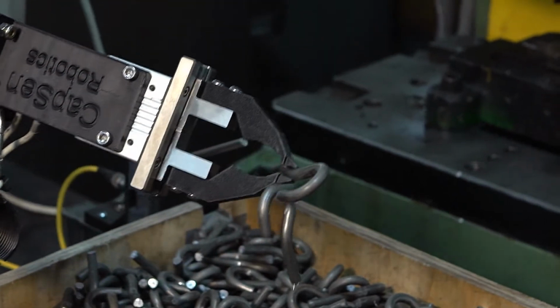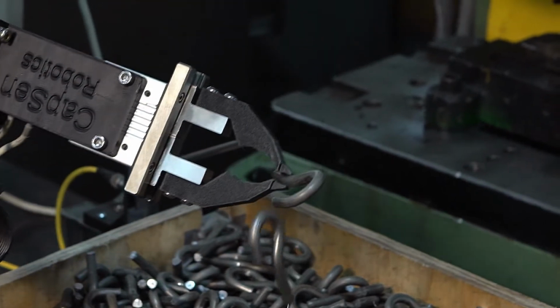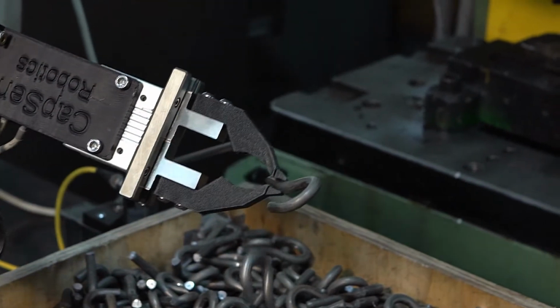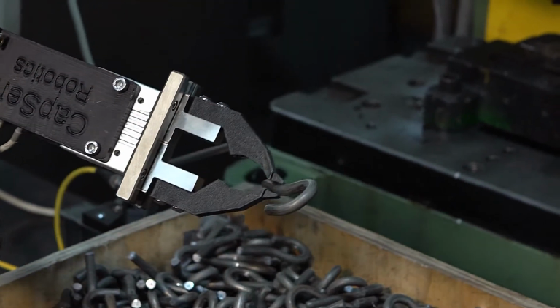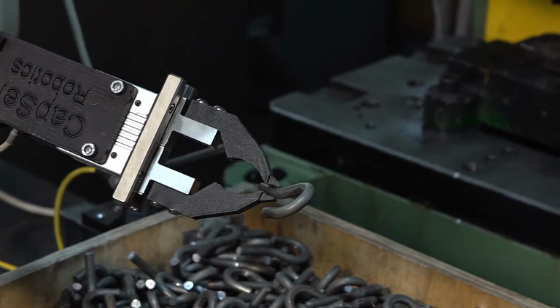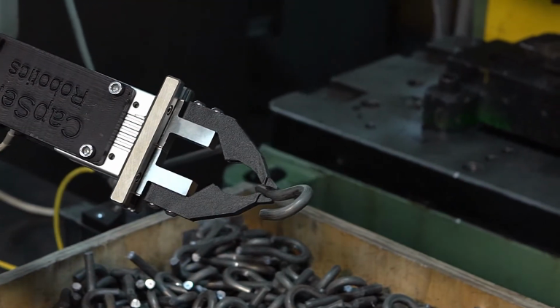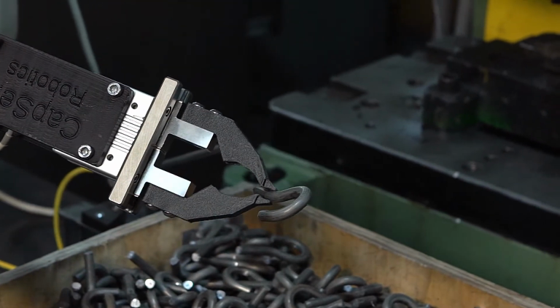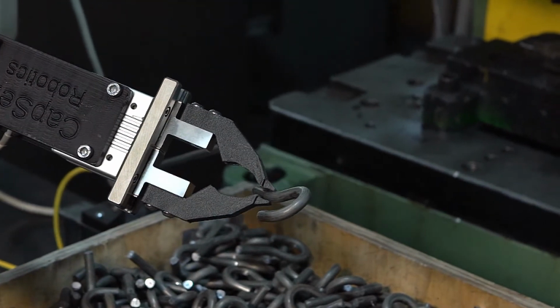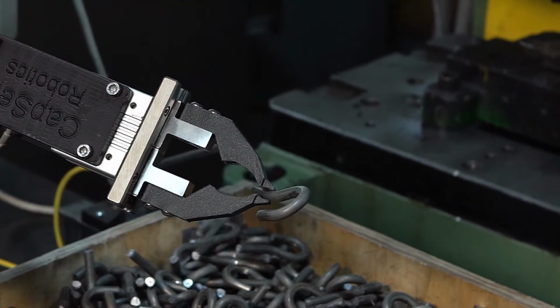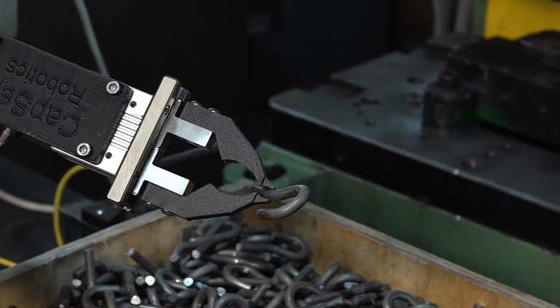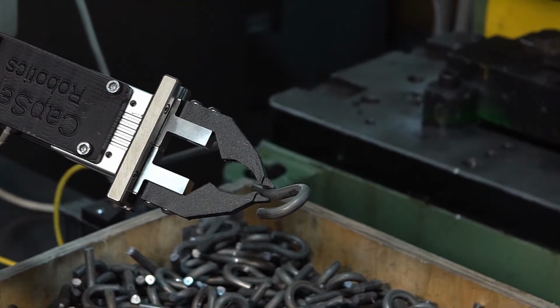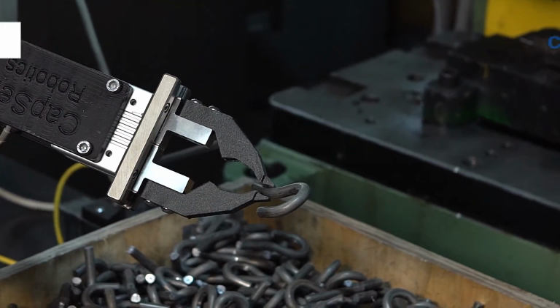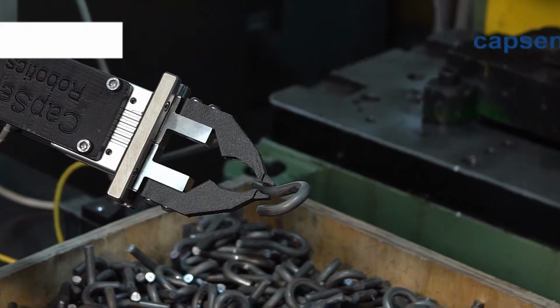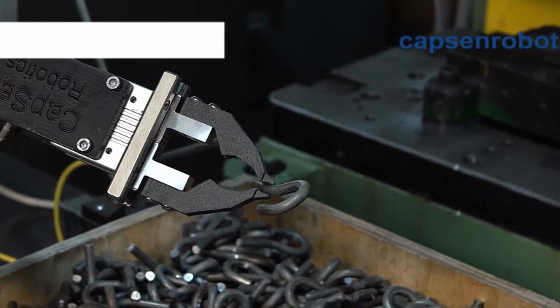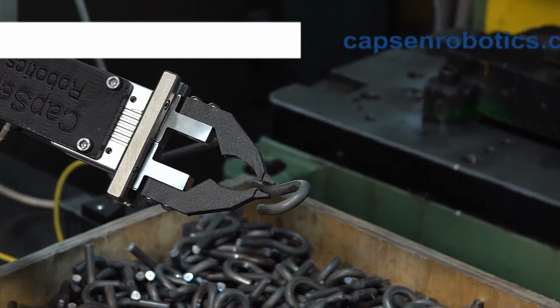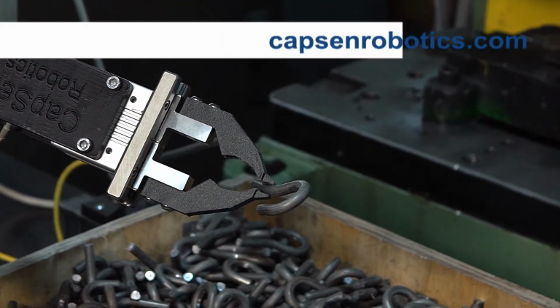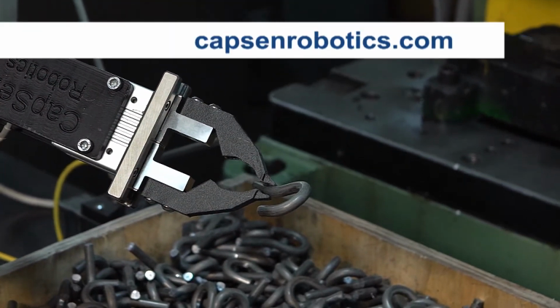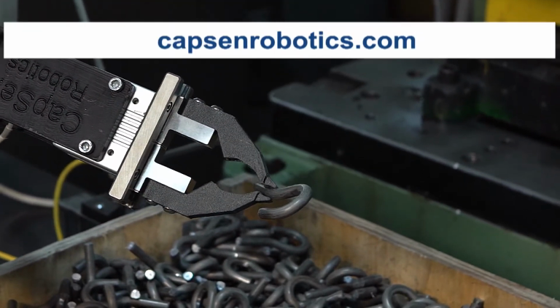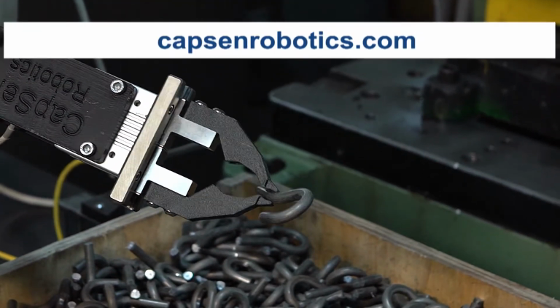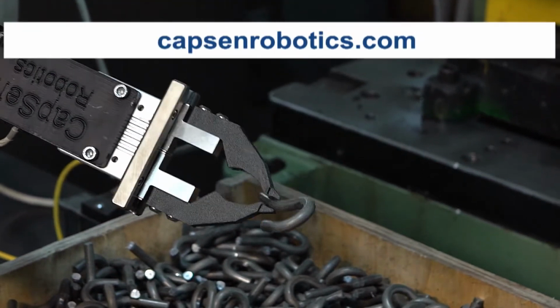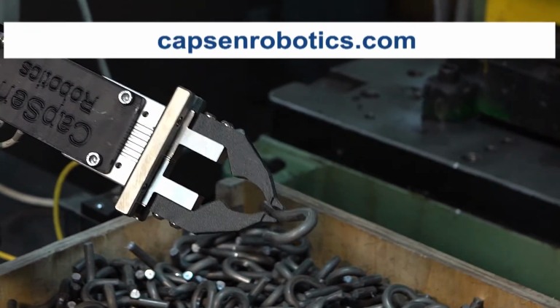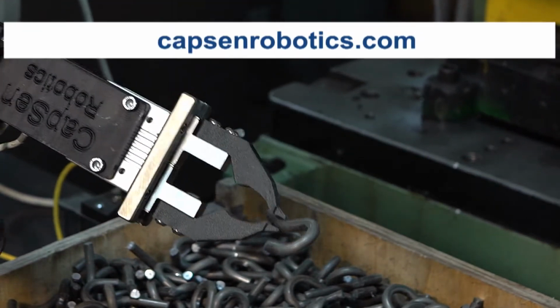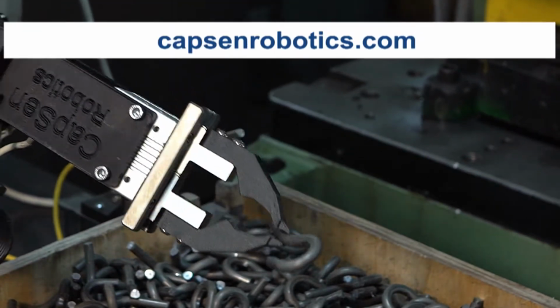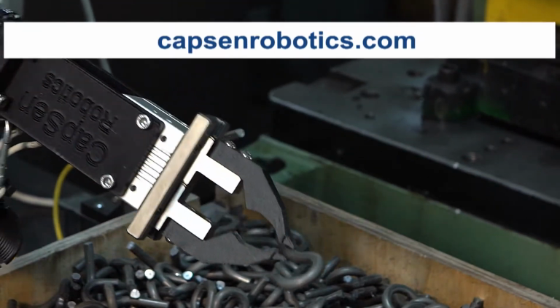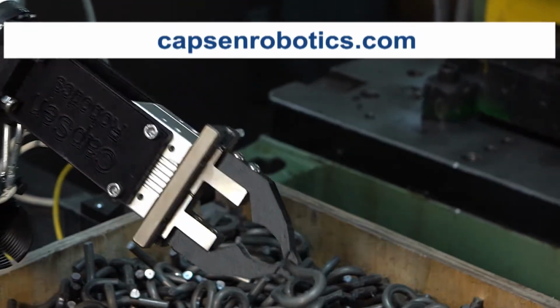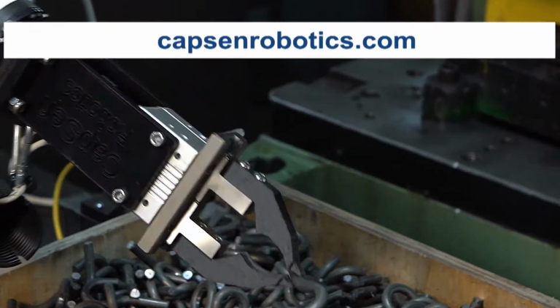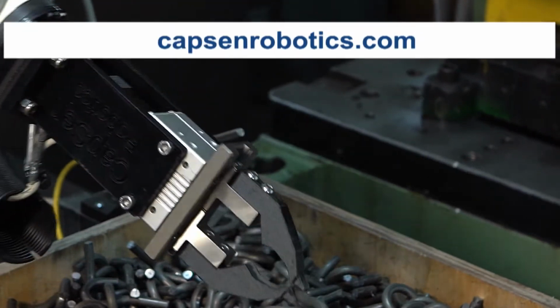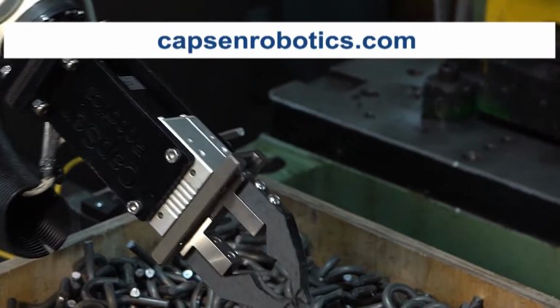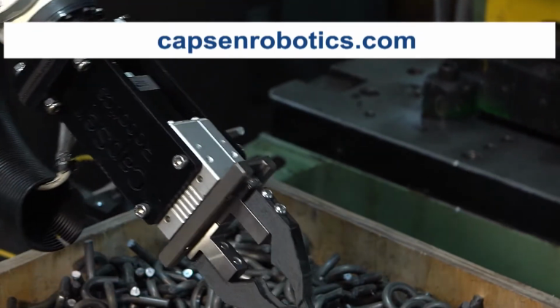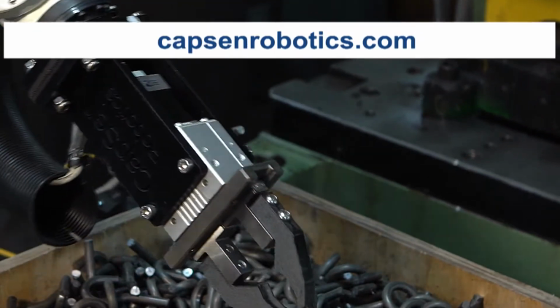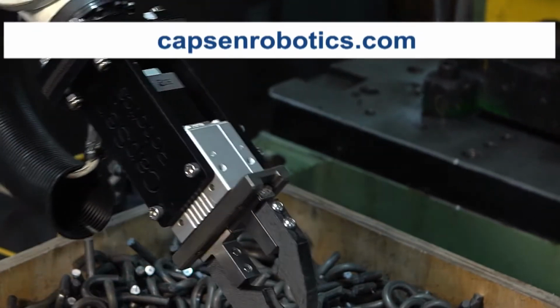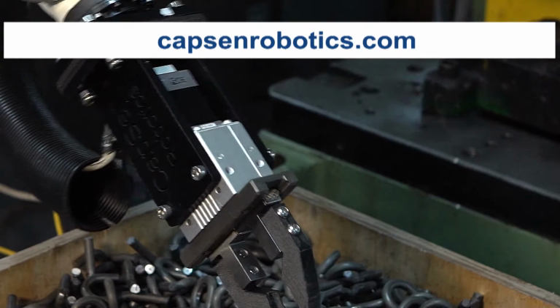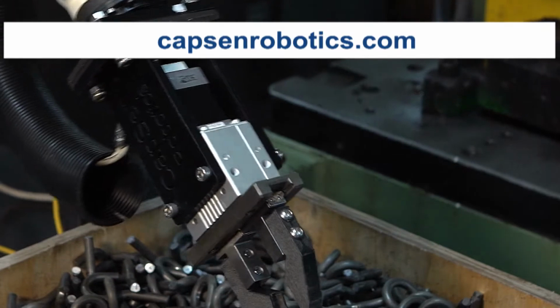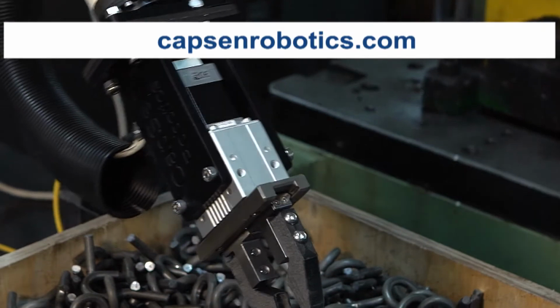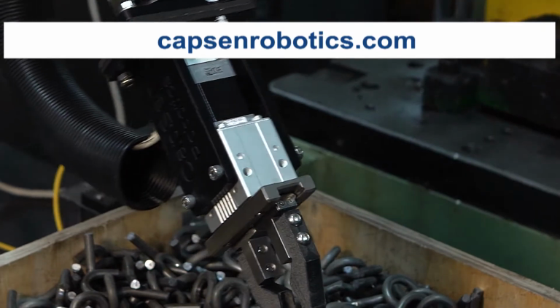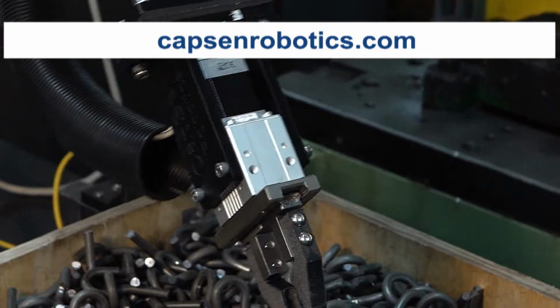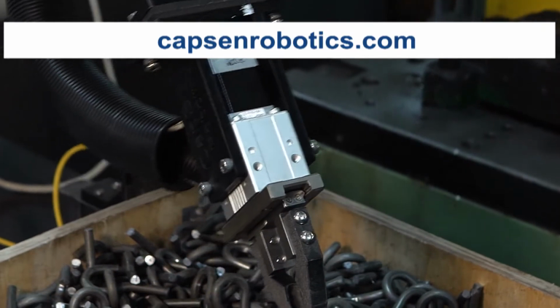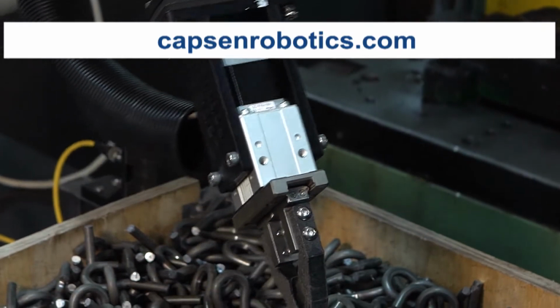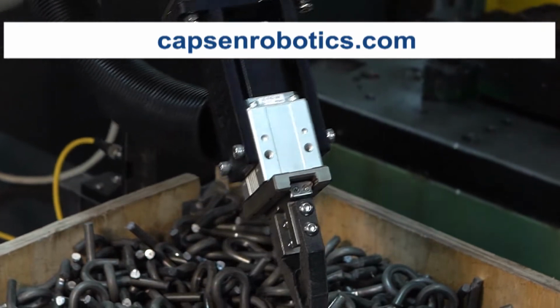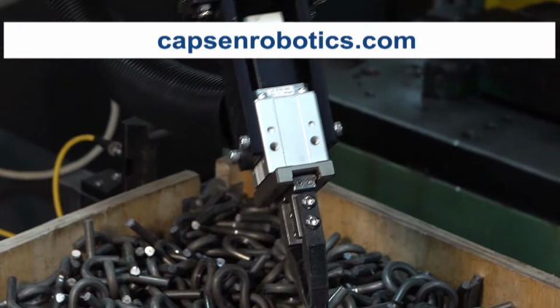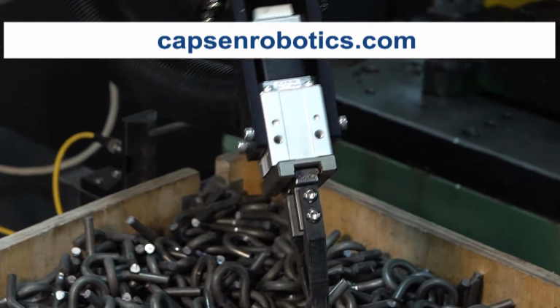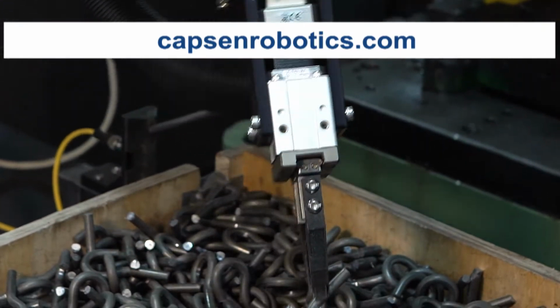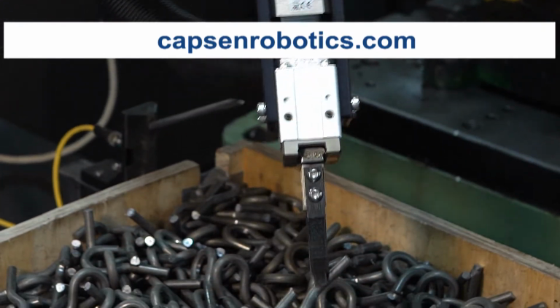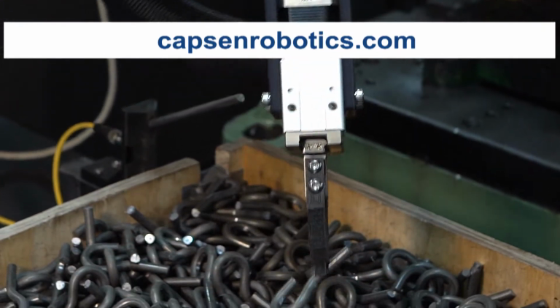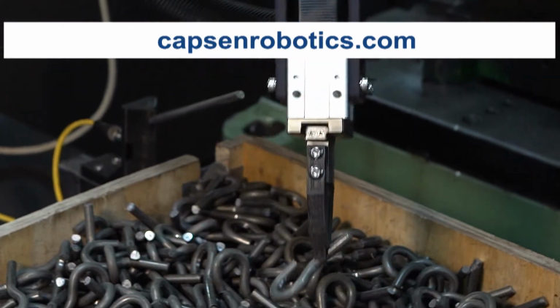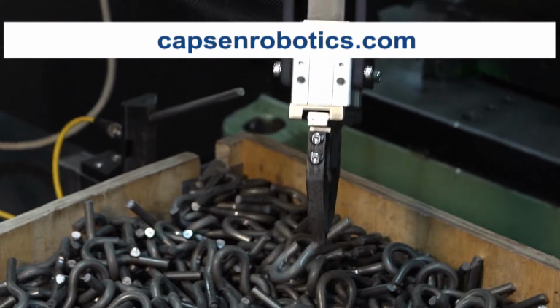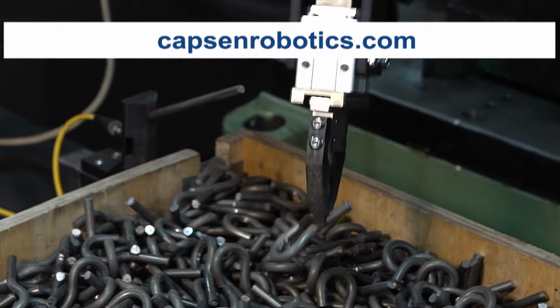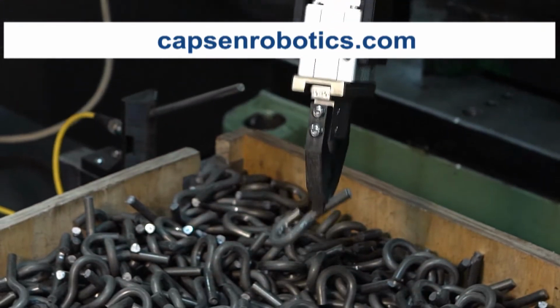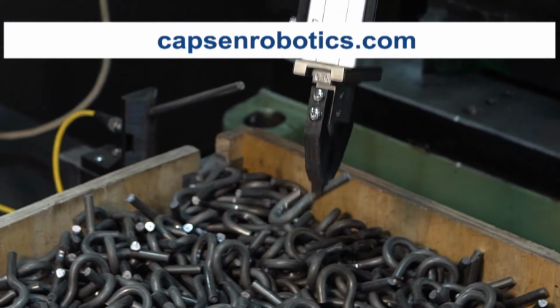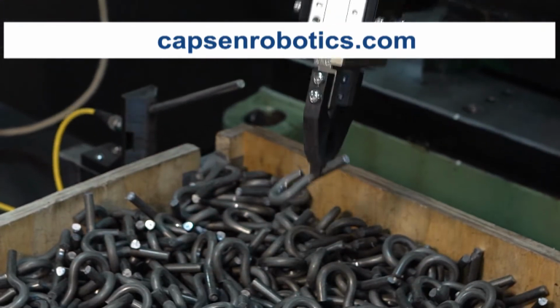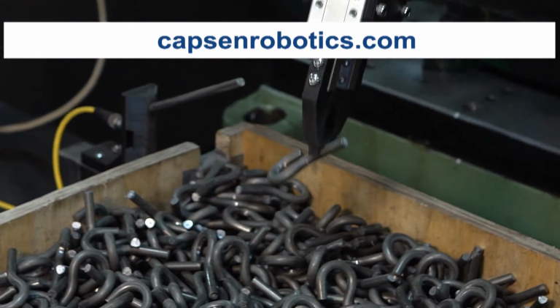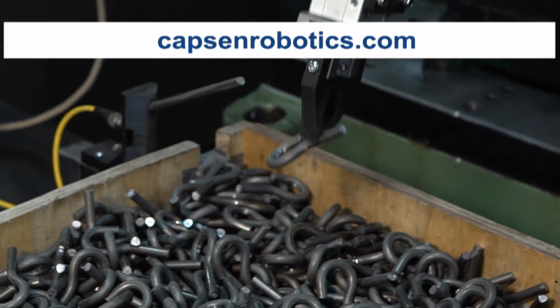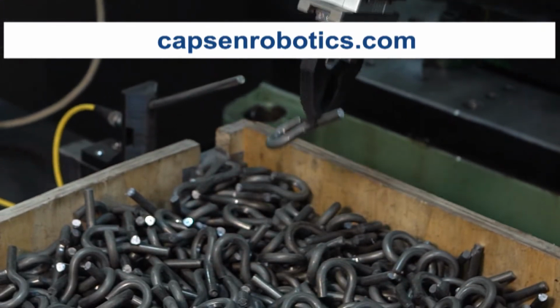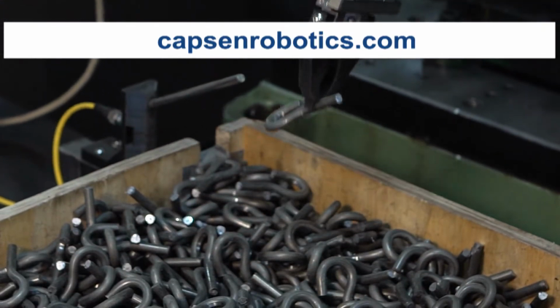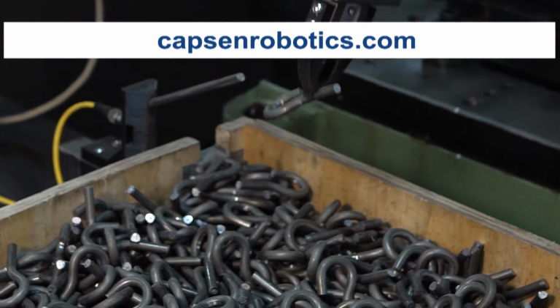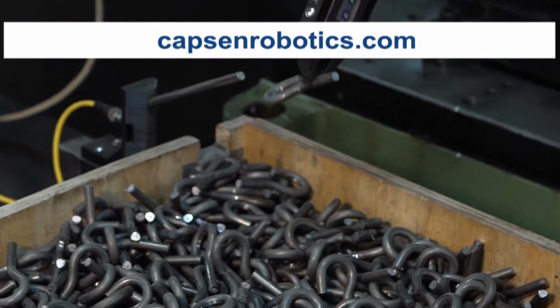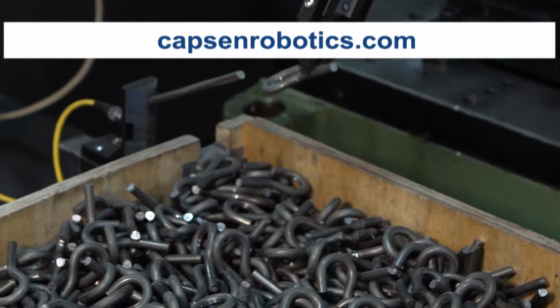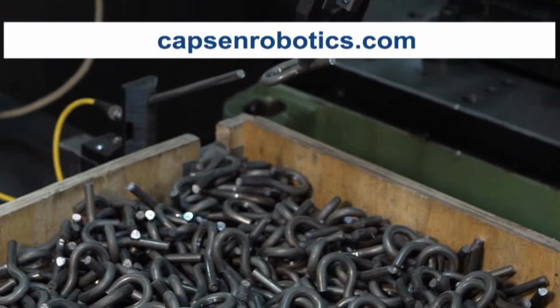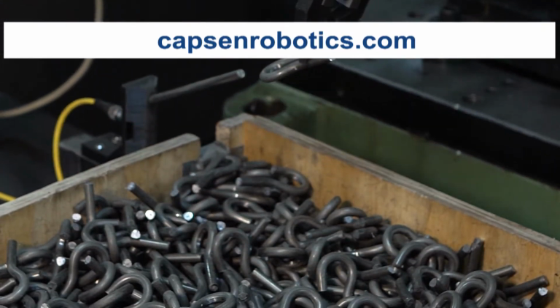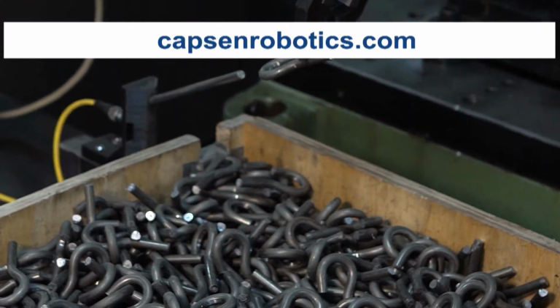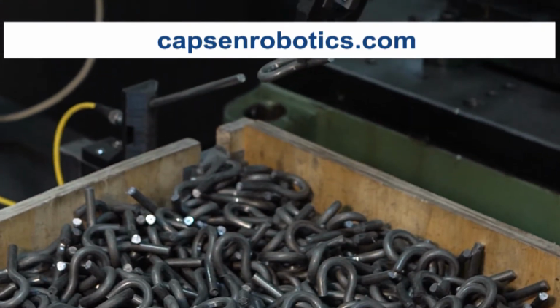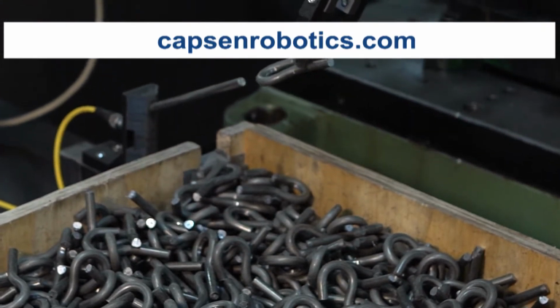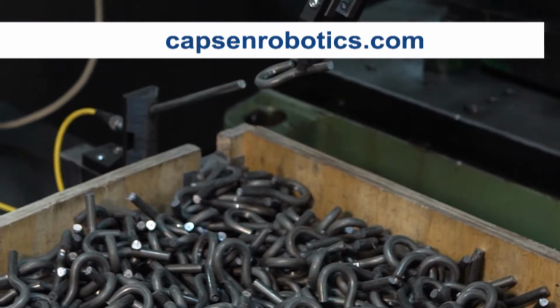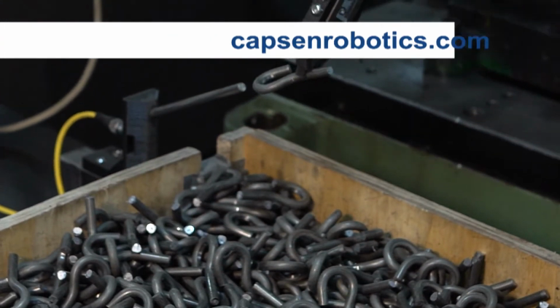And it does that in a way that is flexible, so the robots can be repurposed quickly for different parts and different tasks.